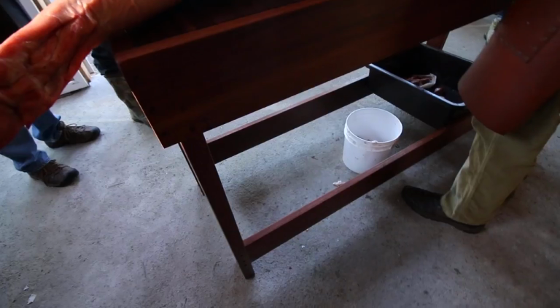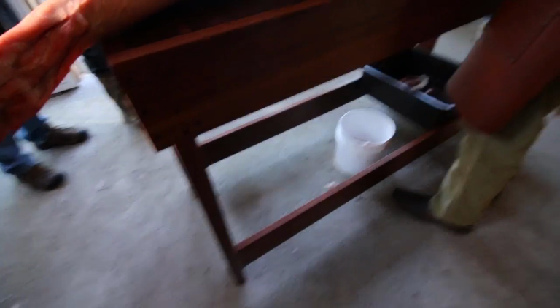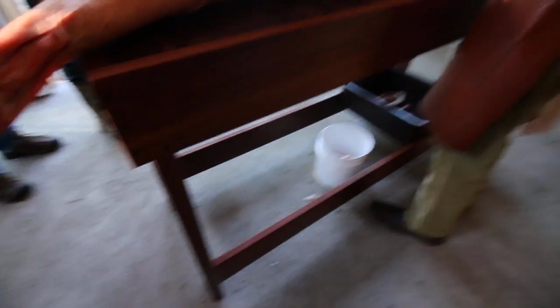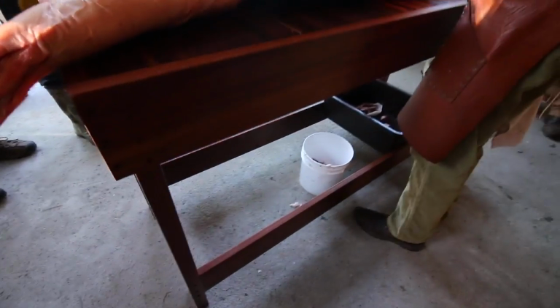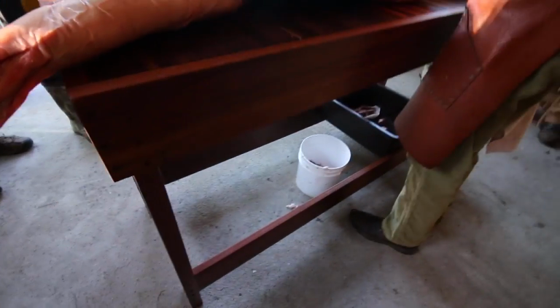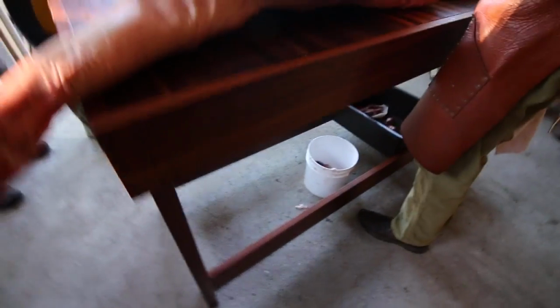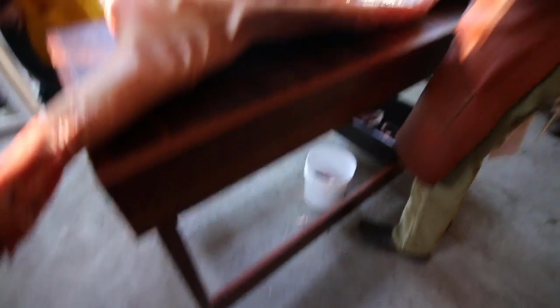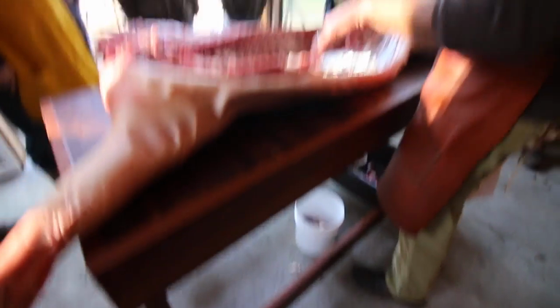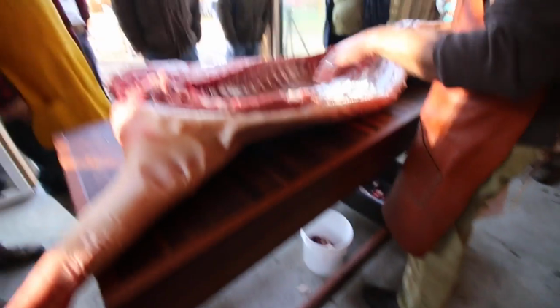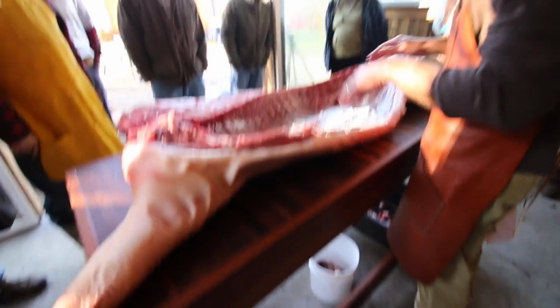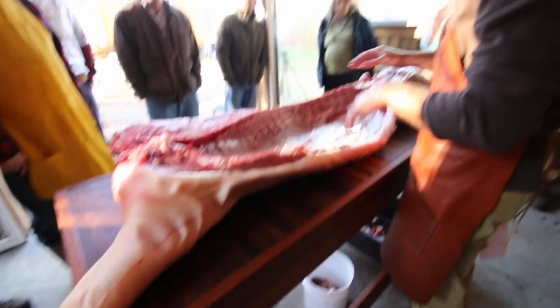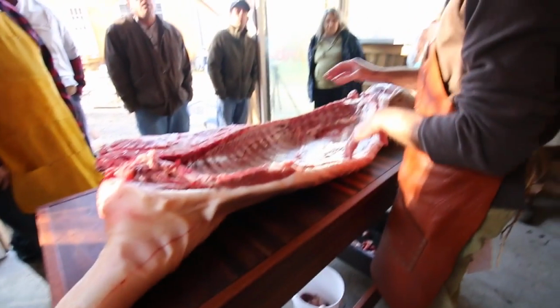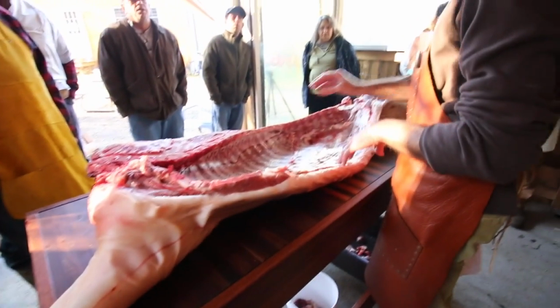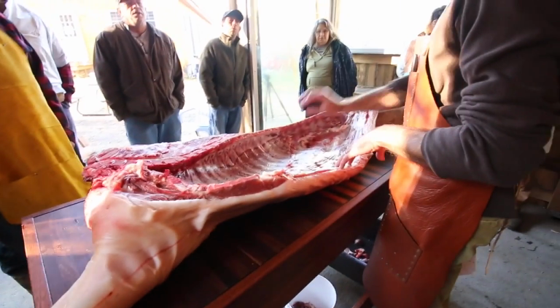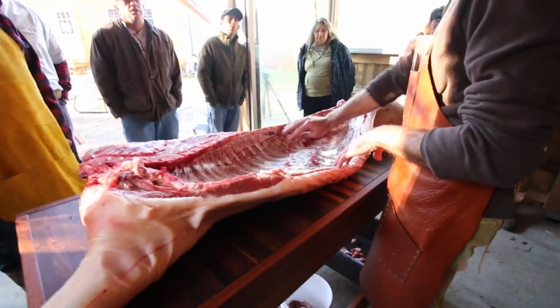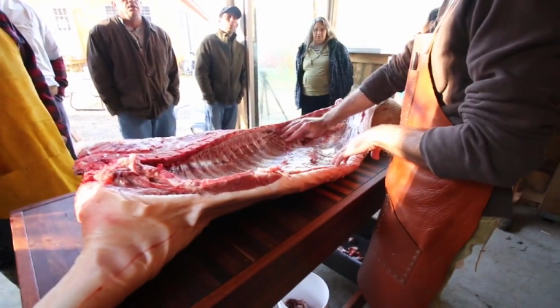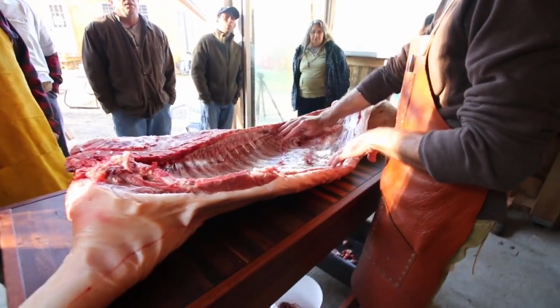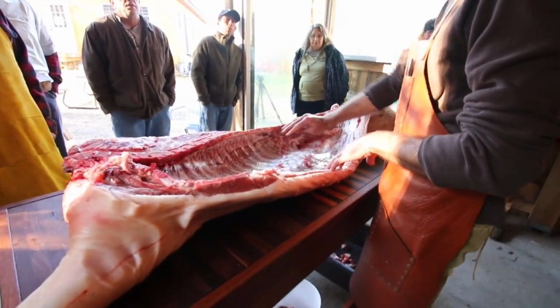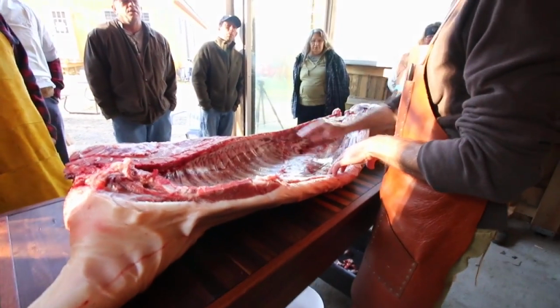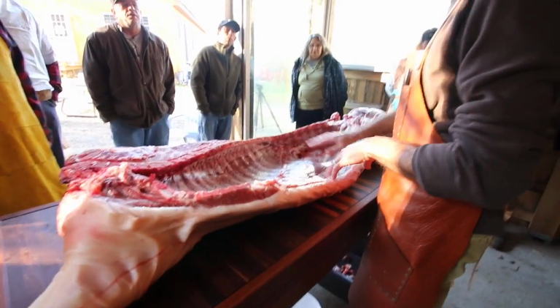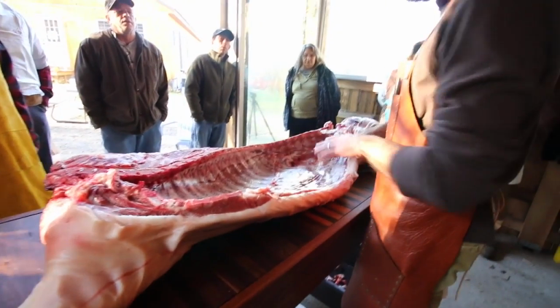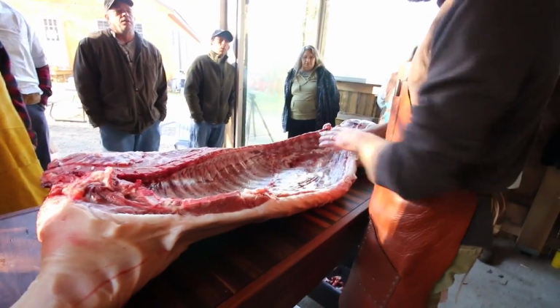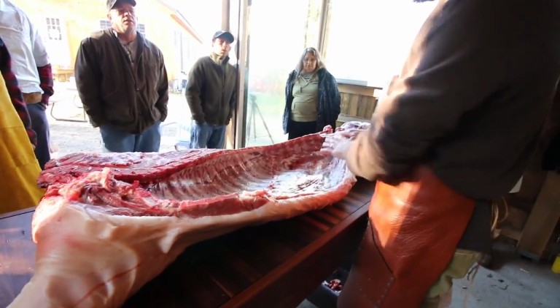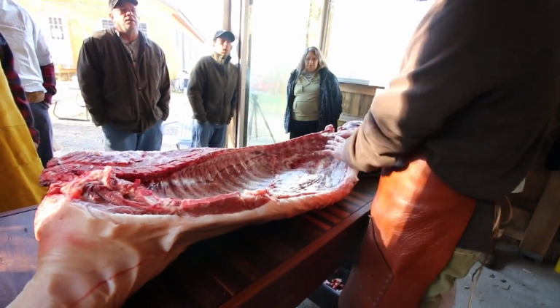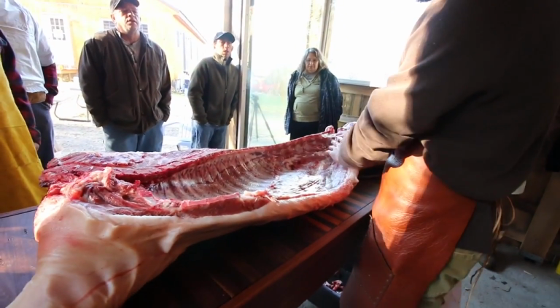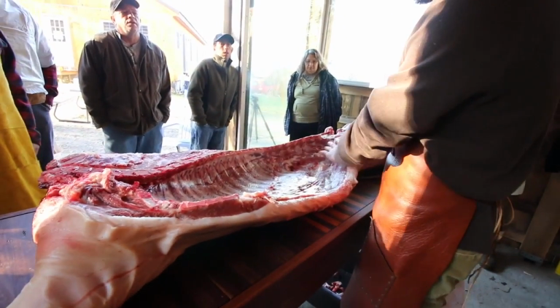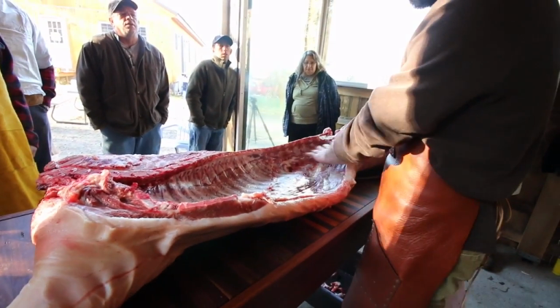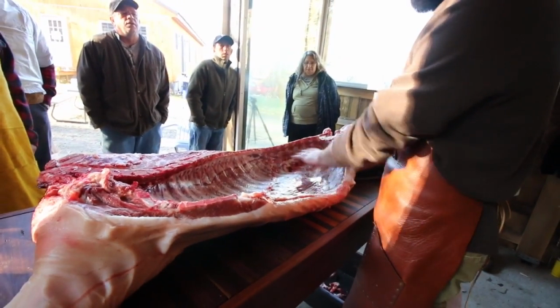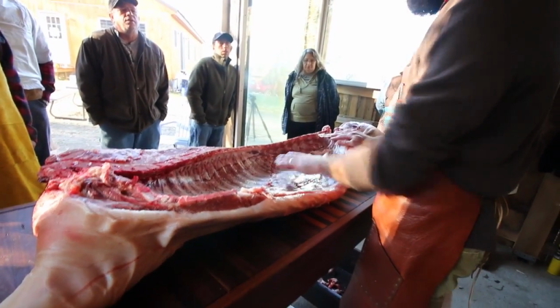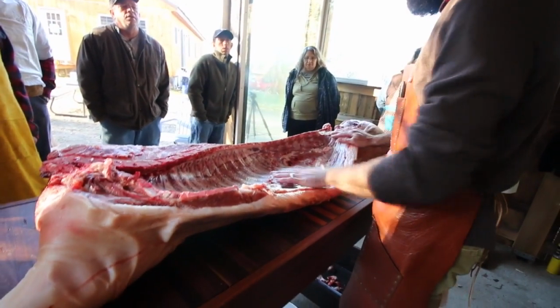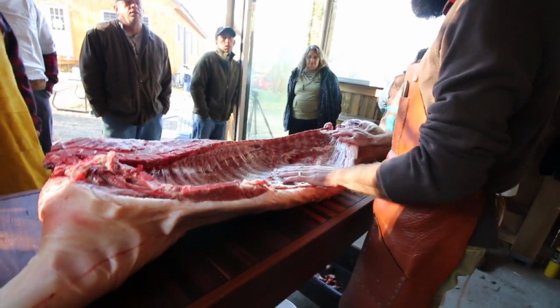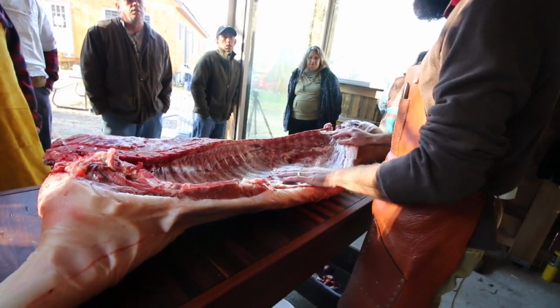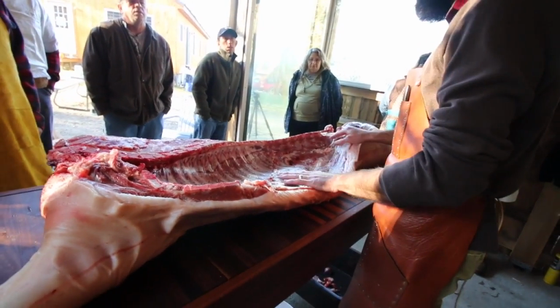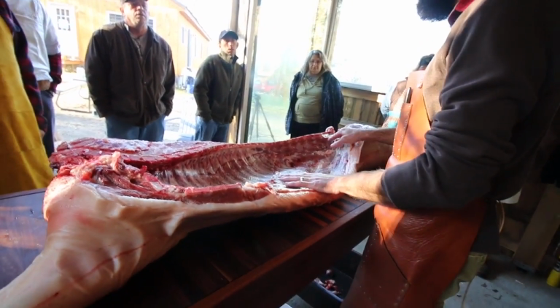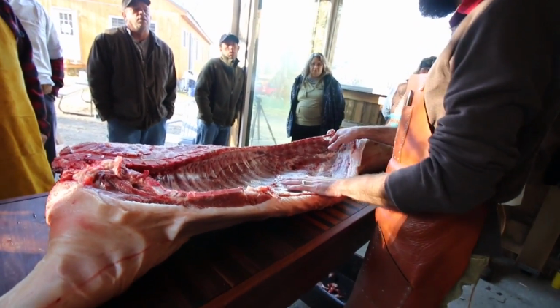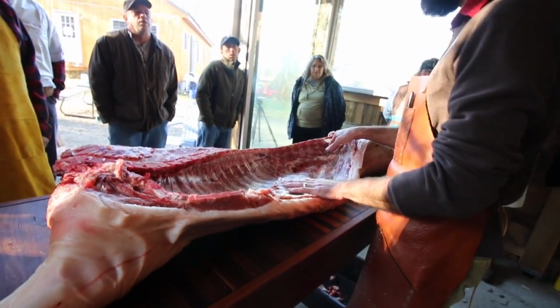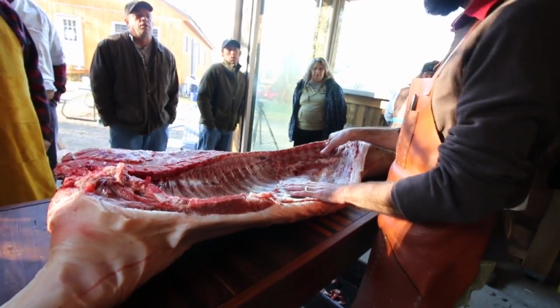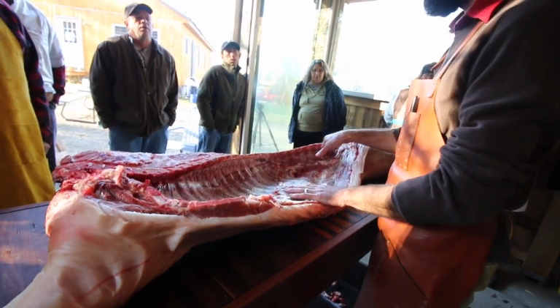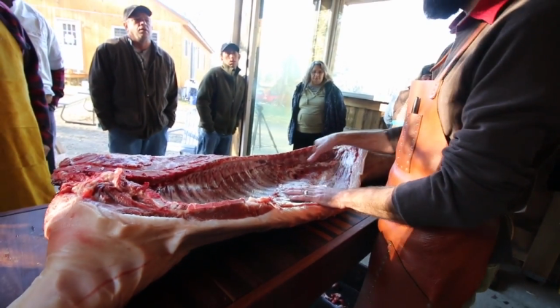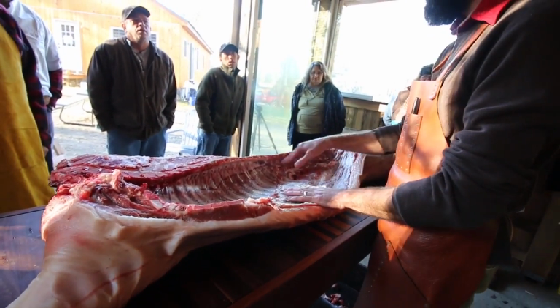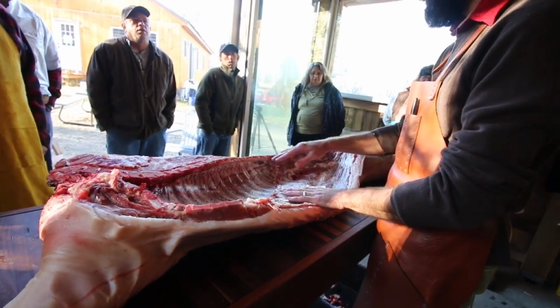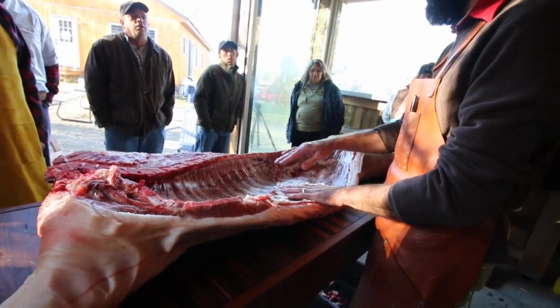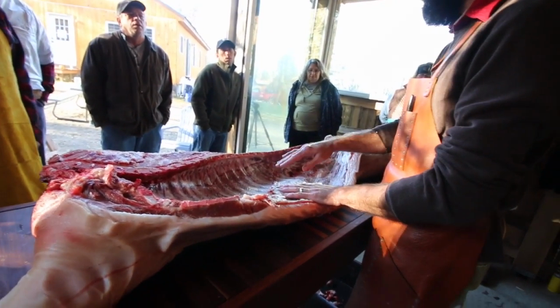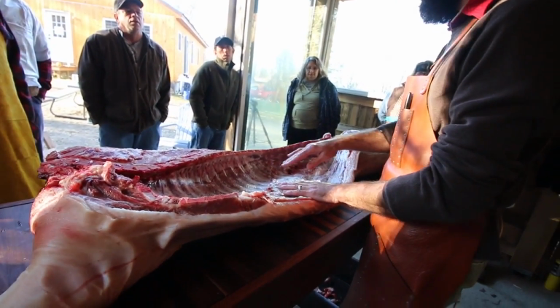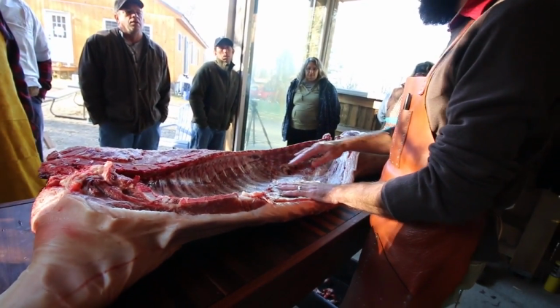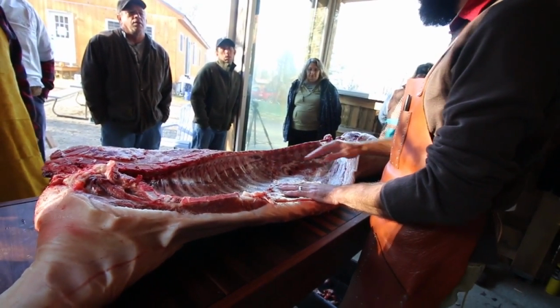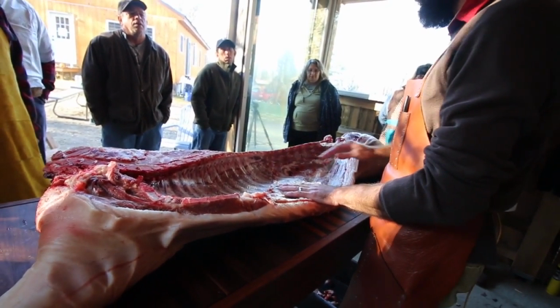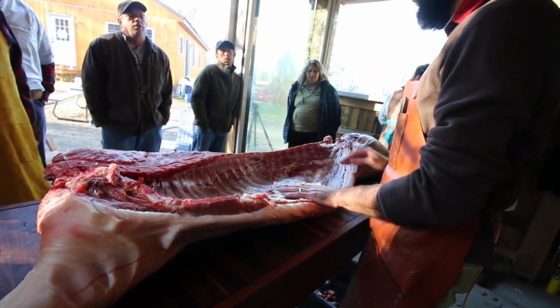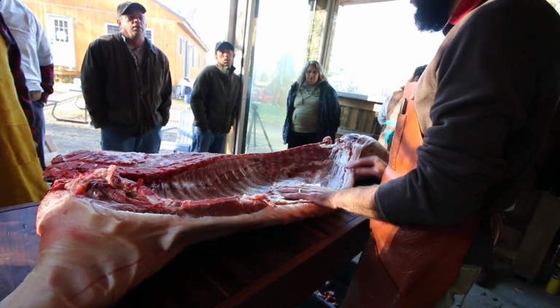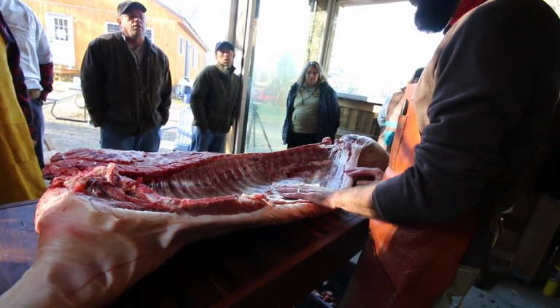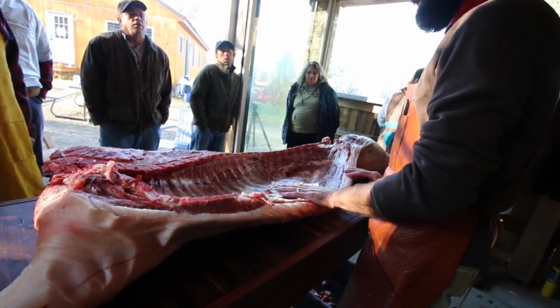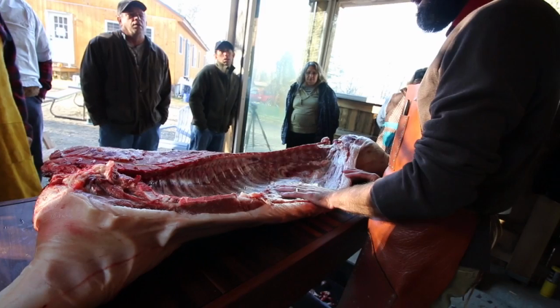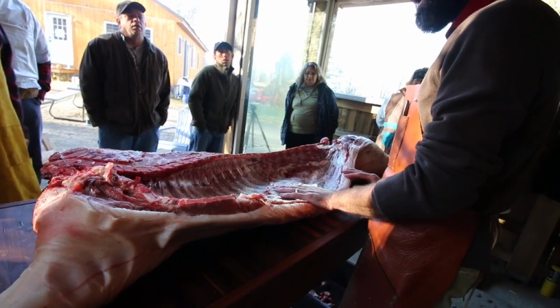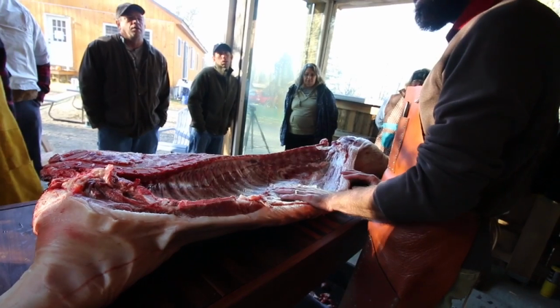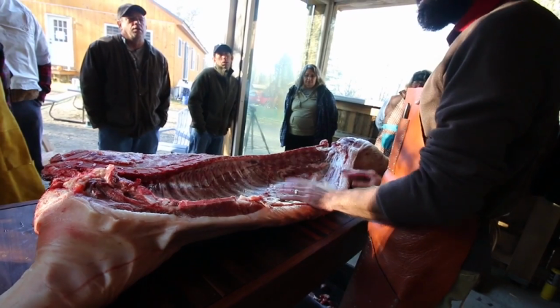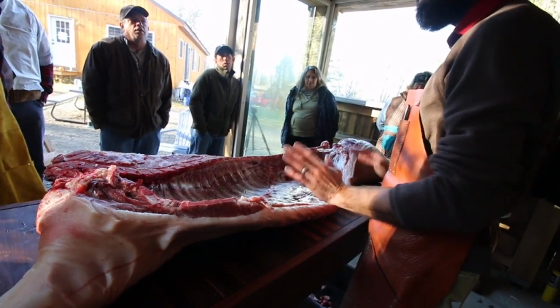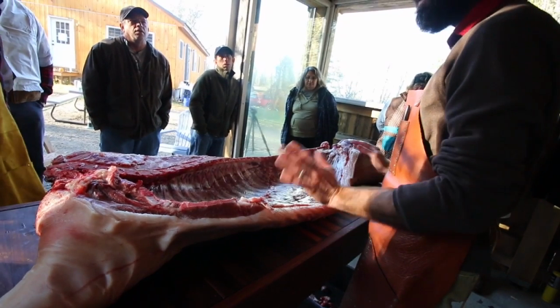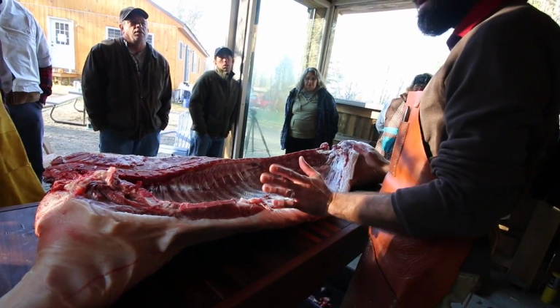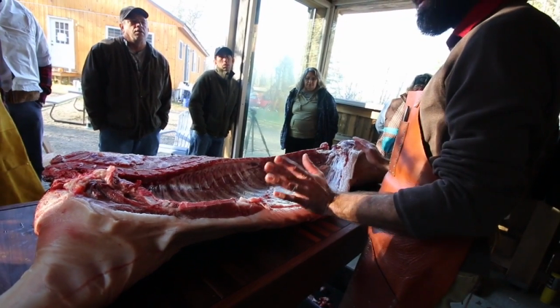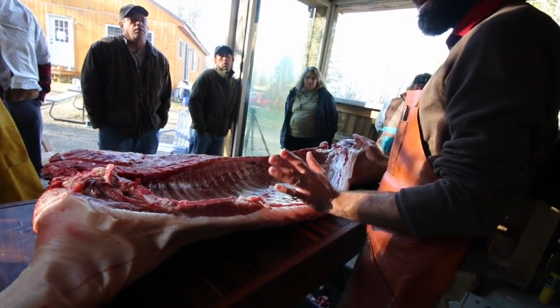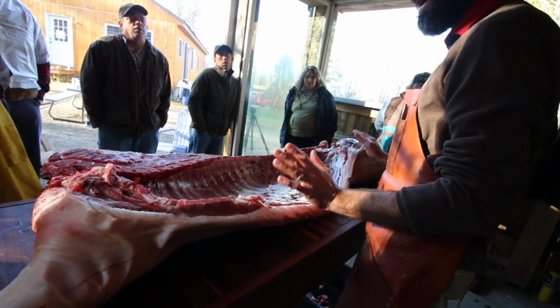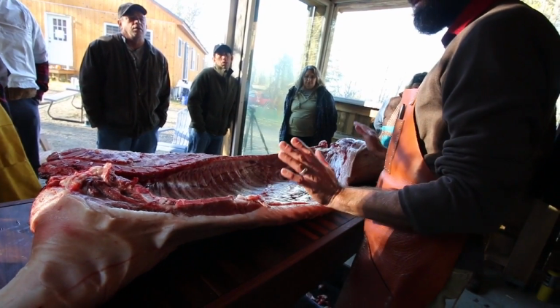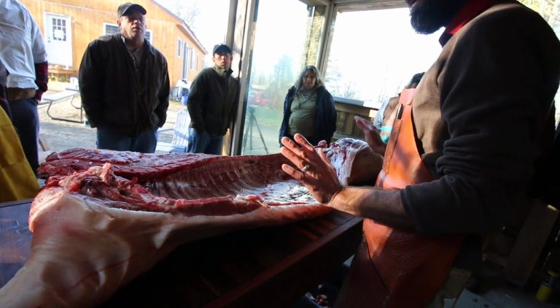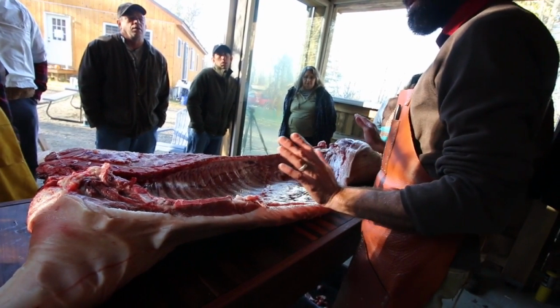Skirt removed, kidney removed, leaf removed, and the tyndalline removed. Now we're going to primal the animal.